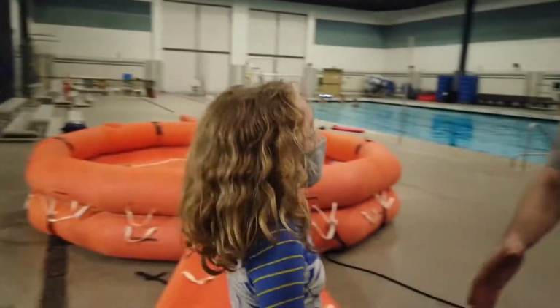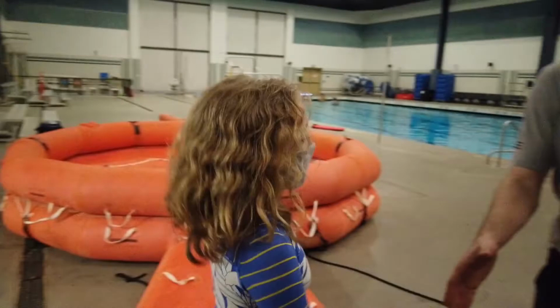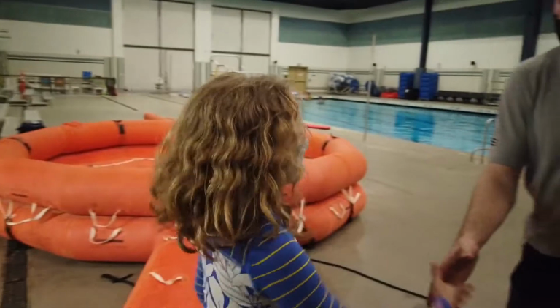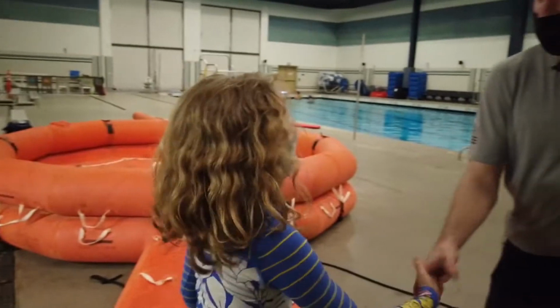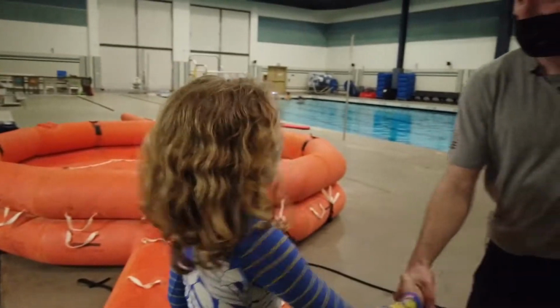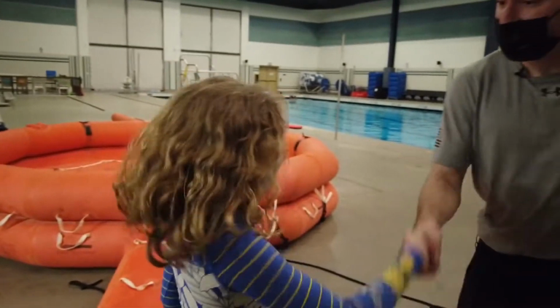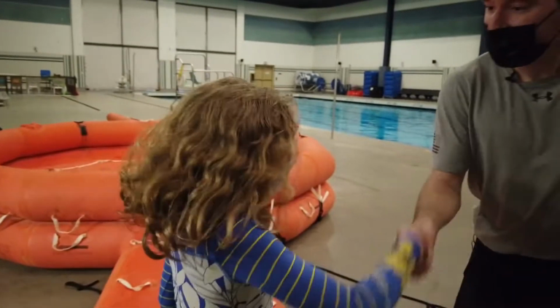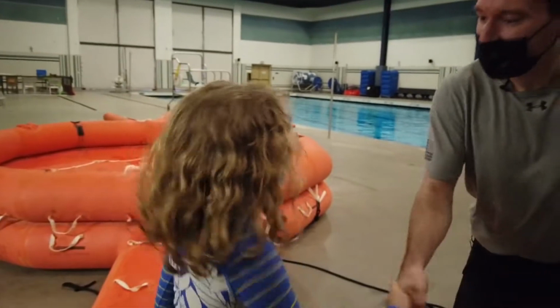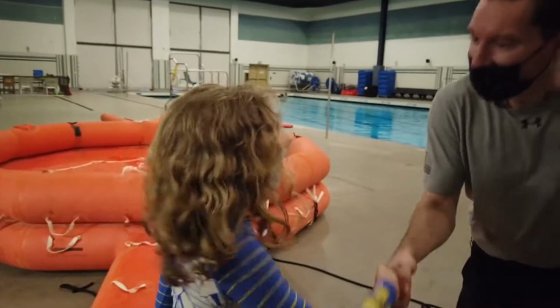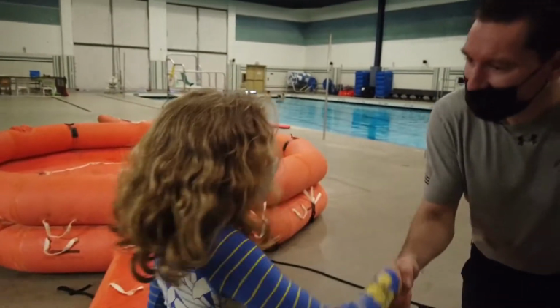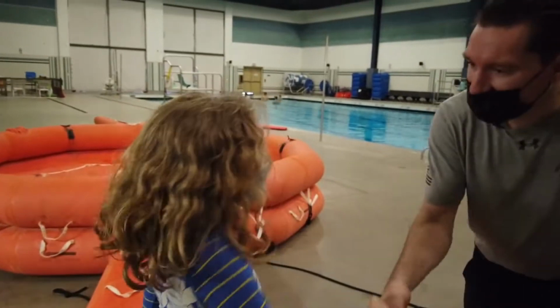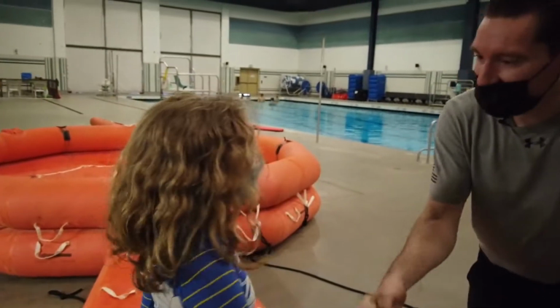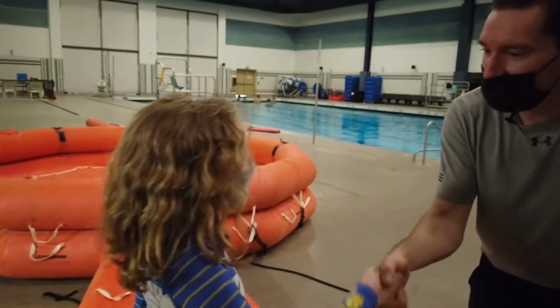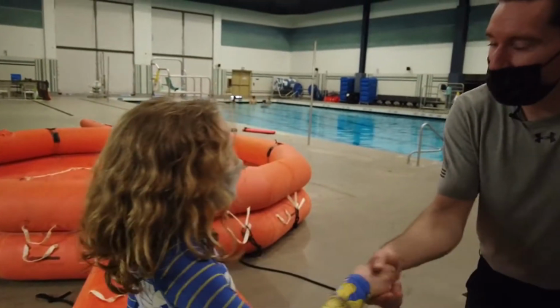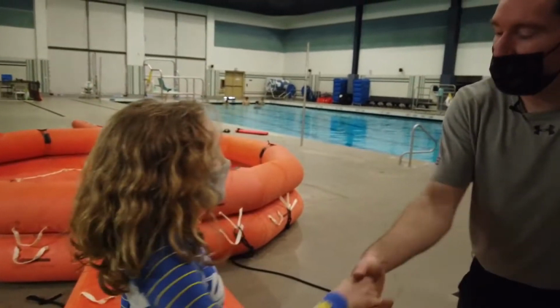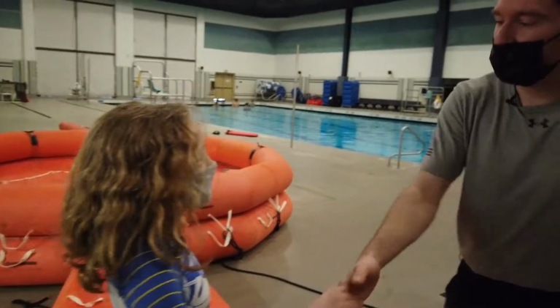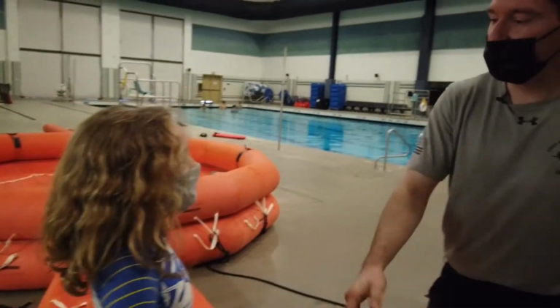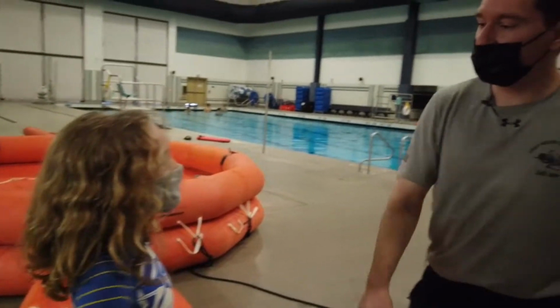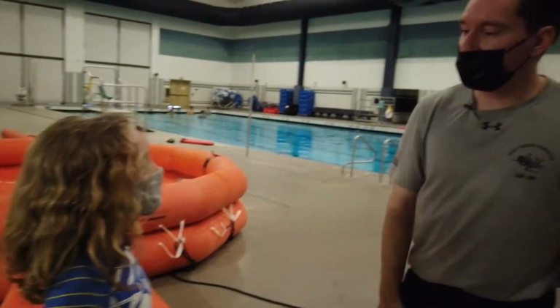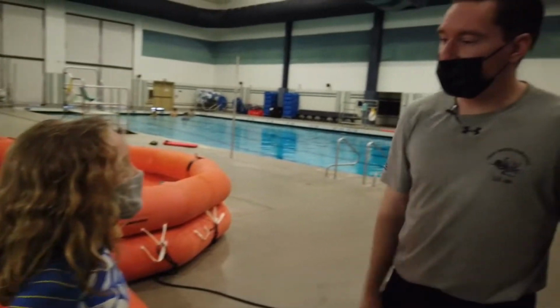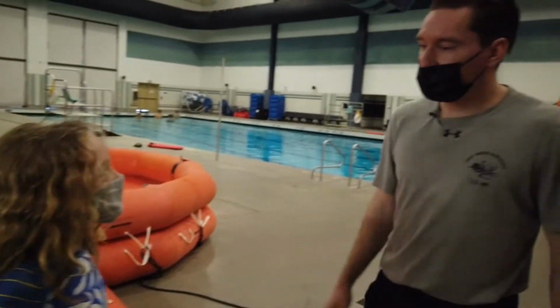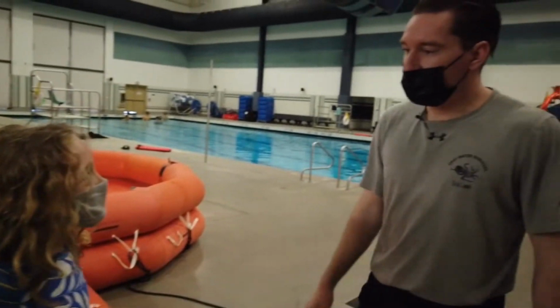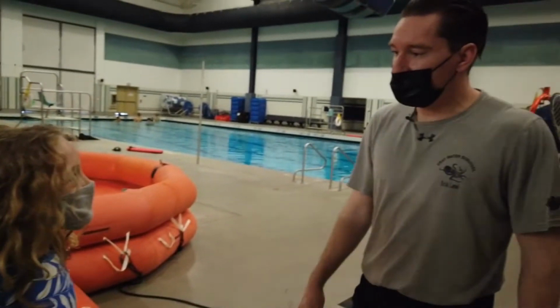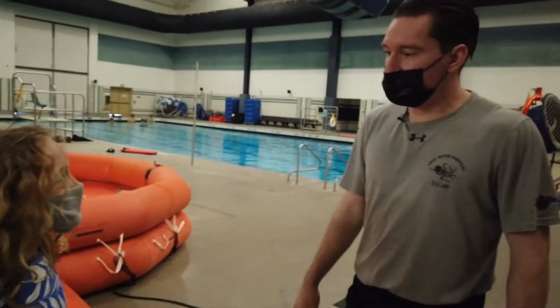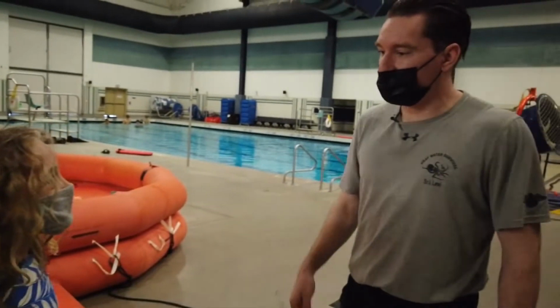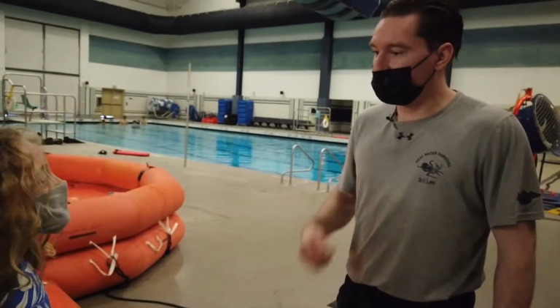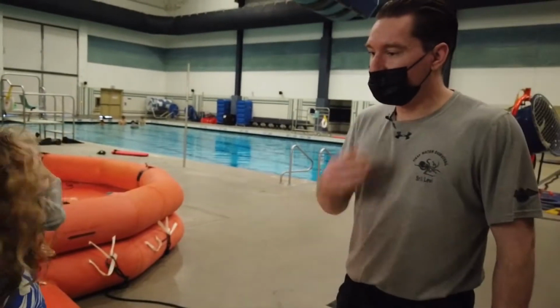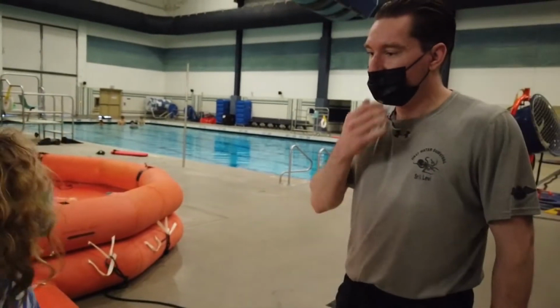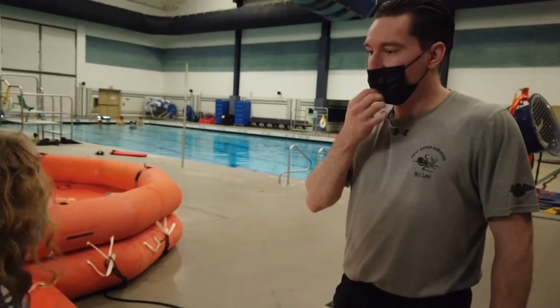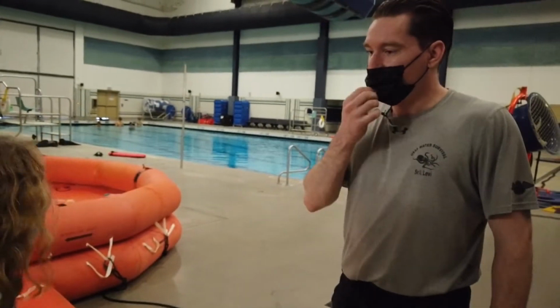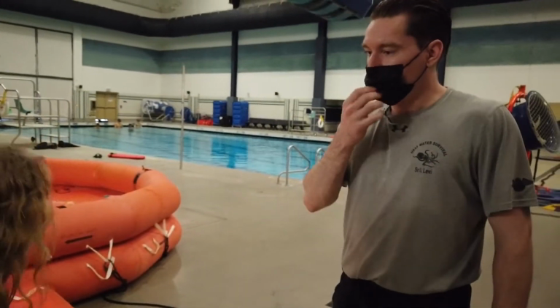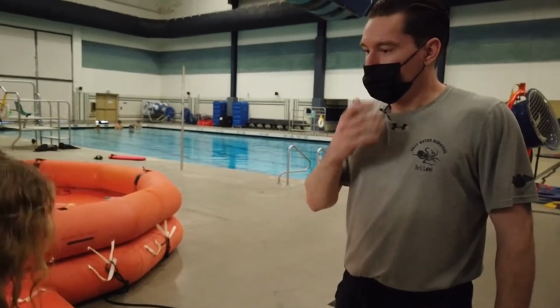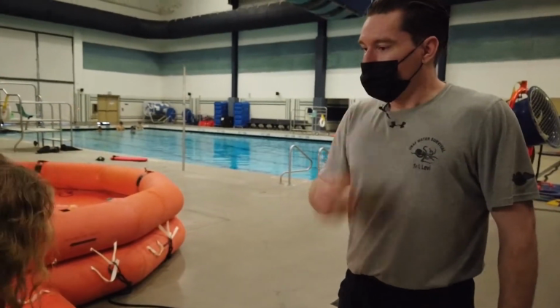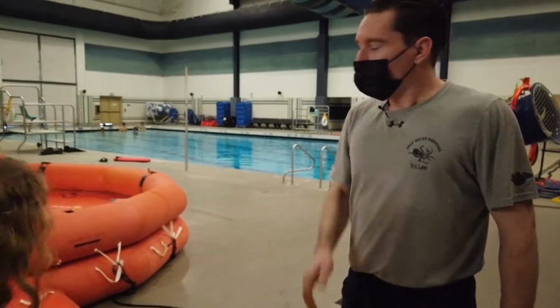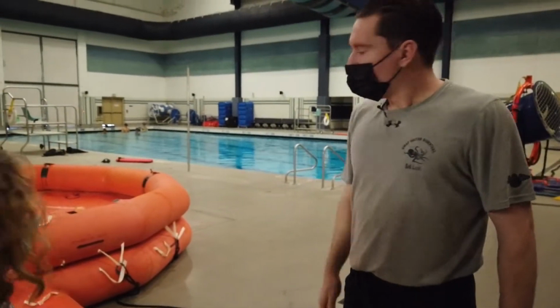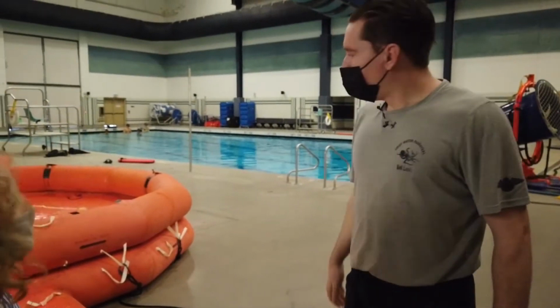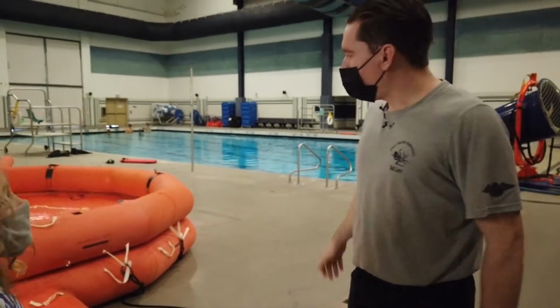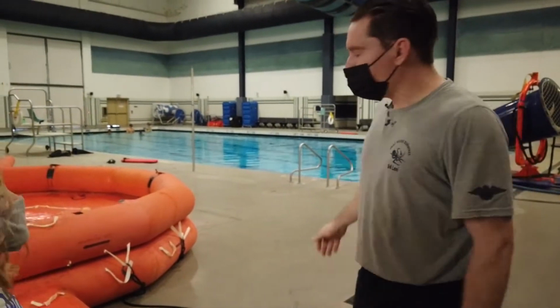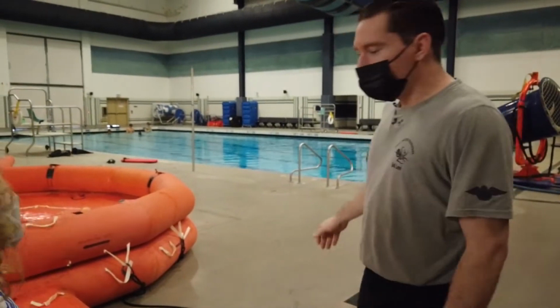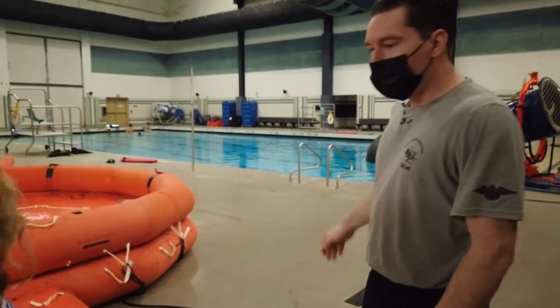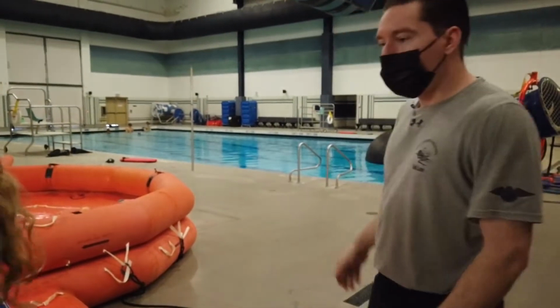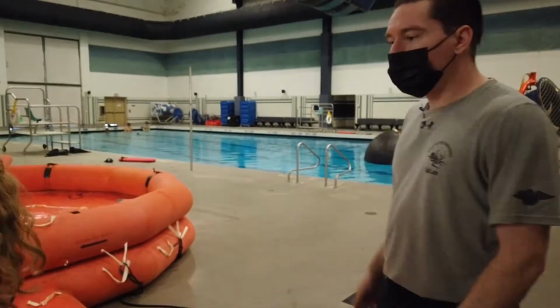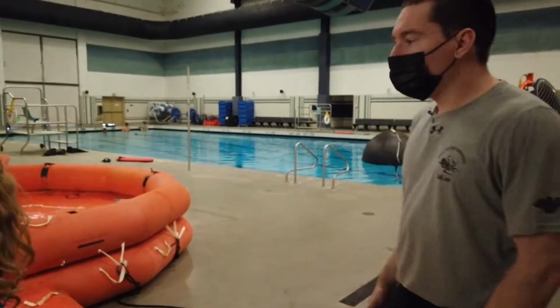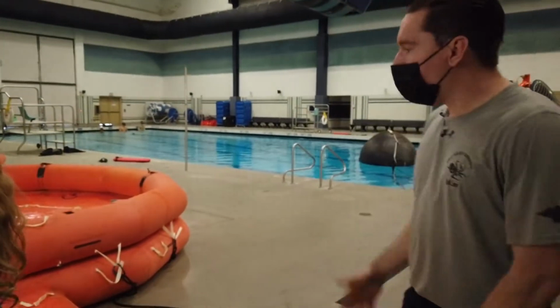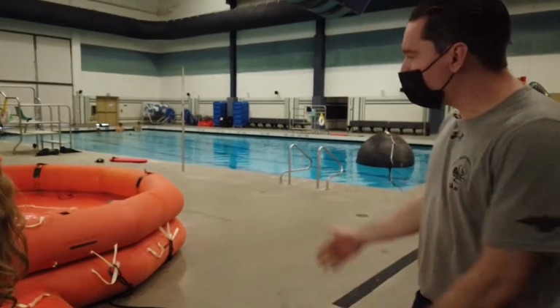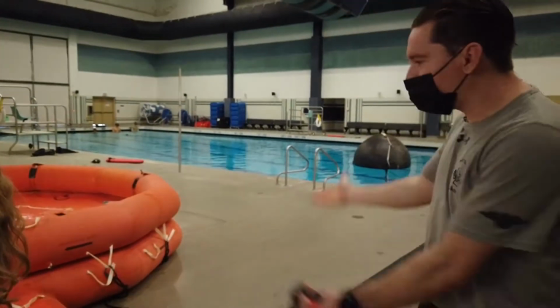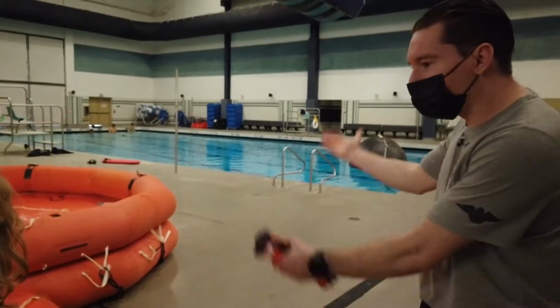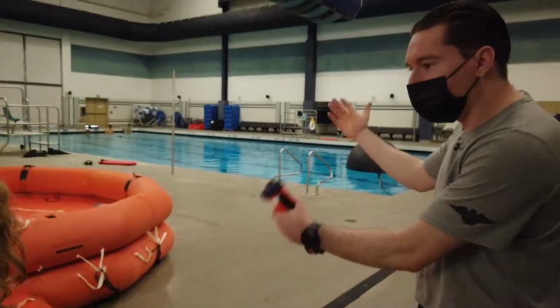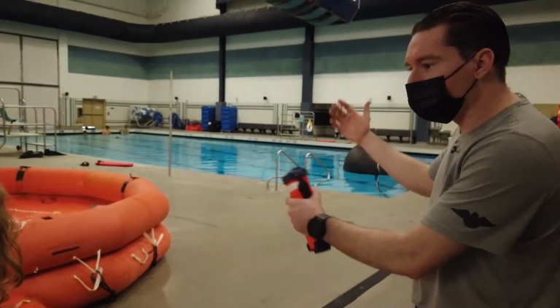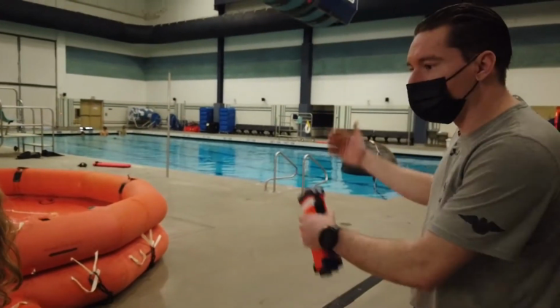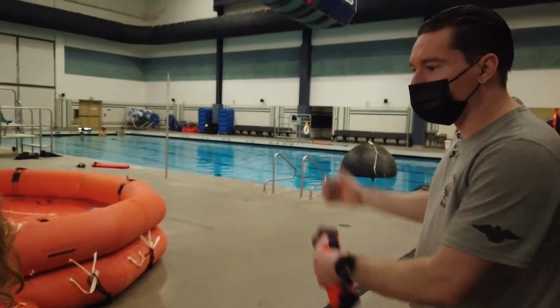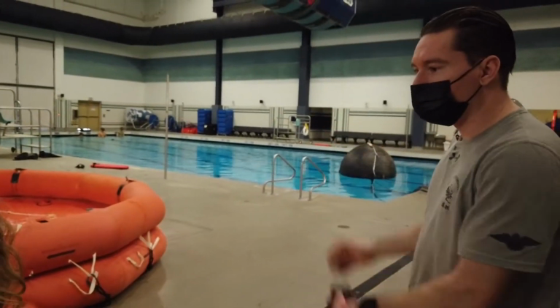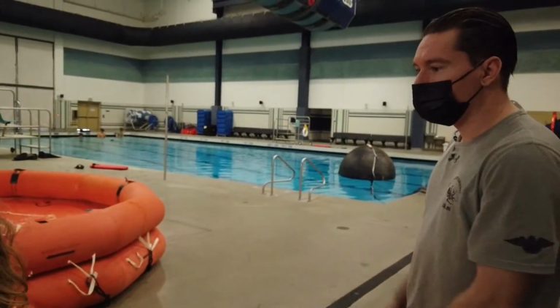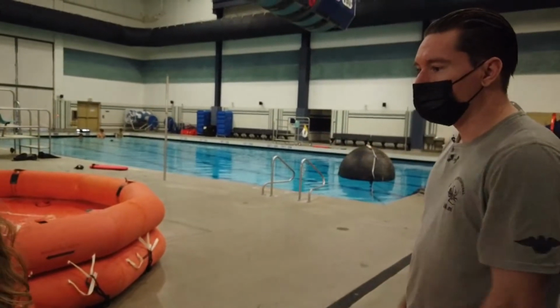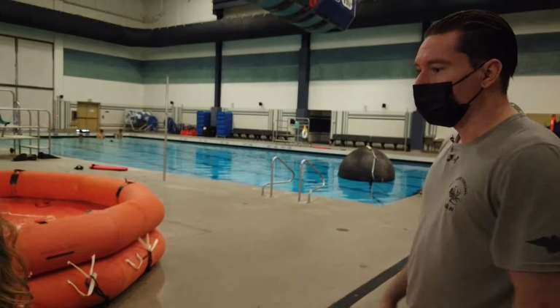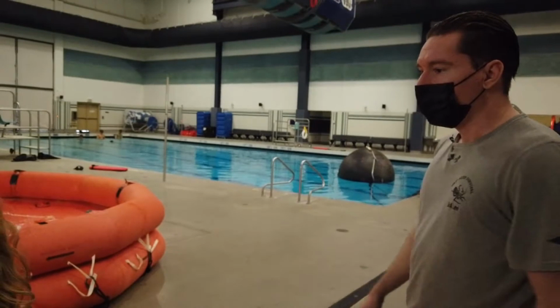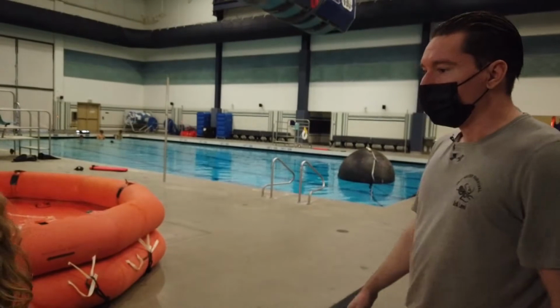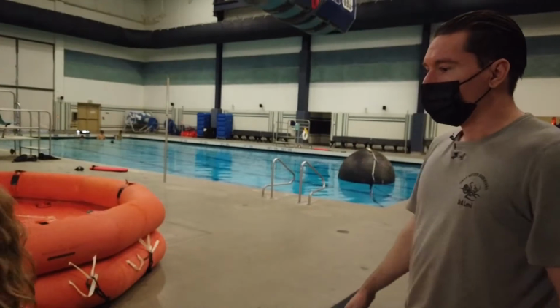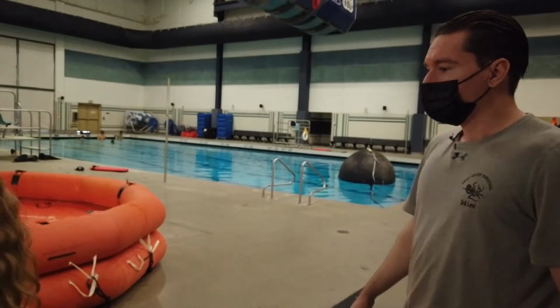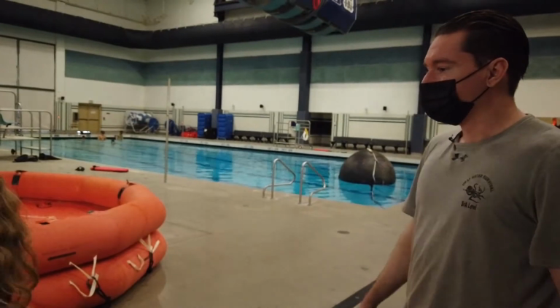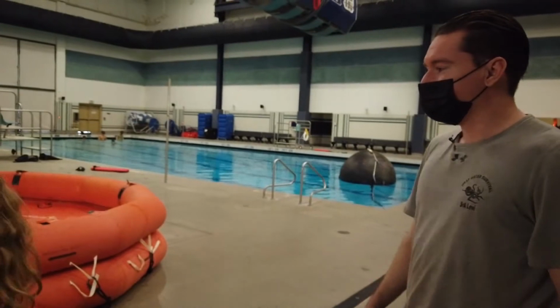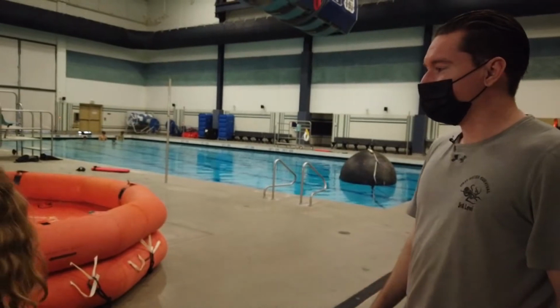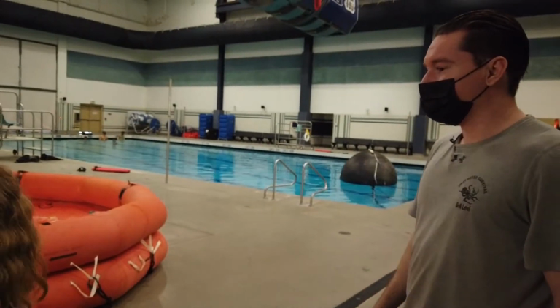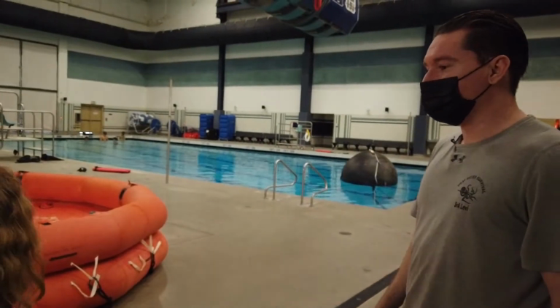Hi, I'm Kelly. Hi Kelly, I'm Herman Levi. Nice to meet you. Nice to meet you too. Welcome to Water Survival. This looks fun.